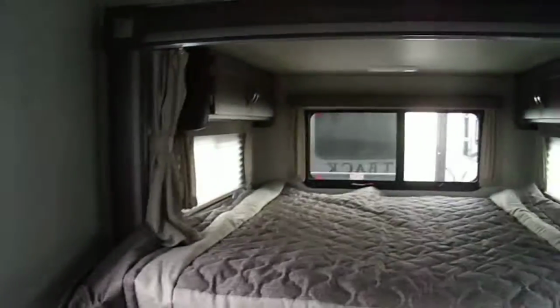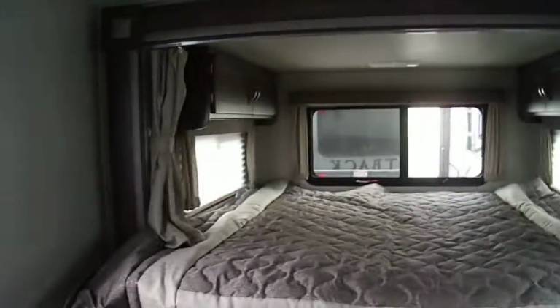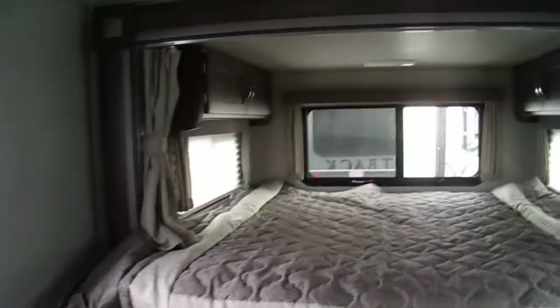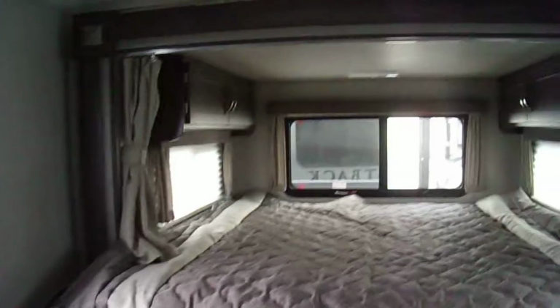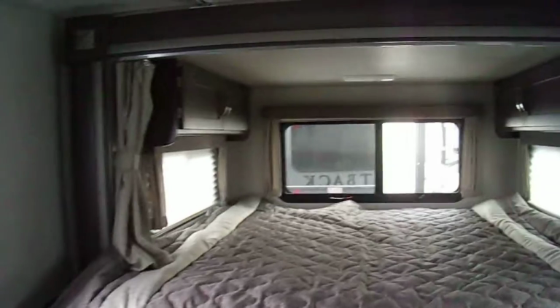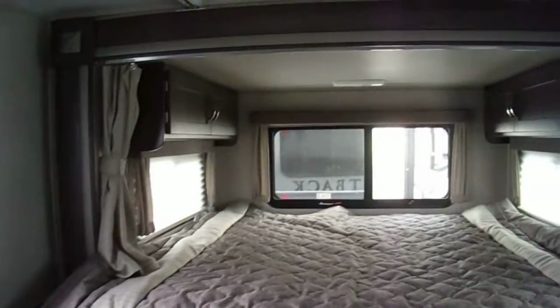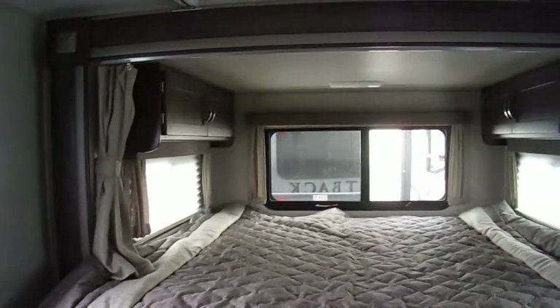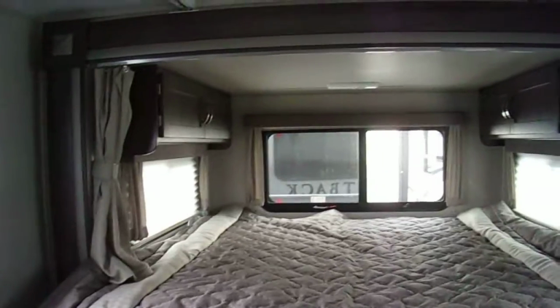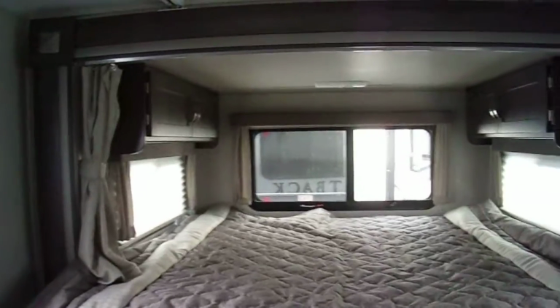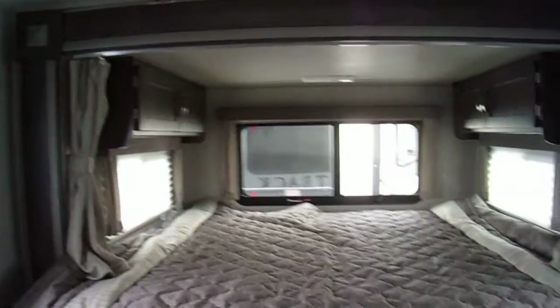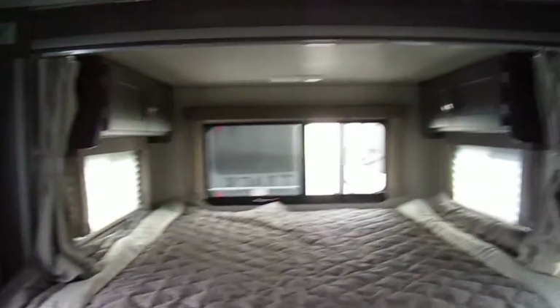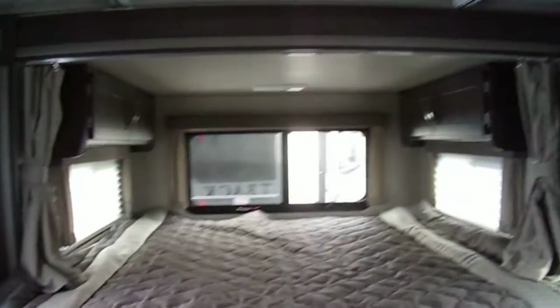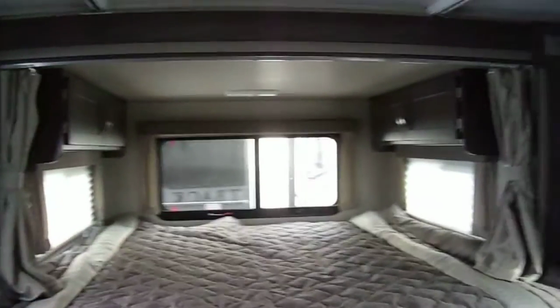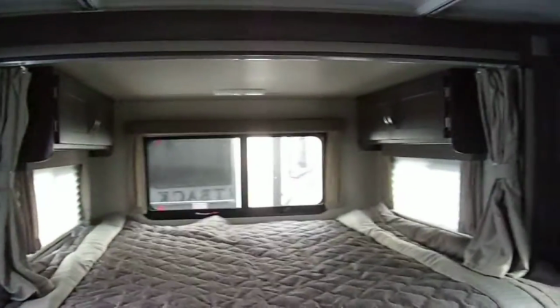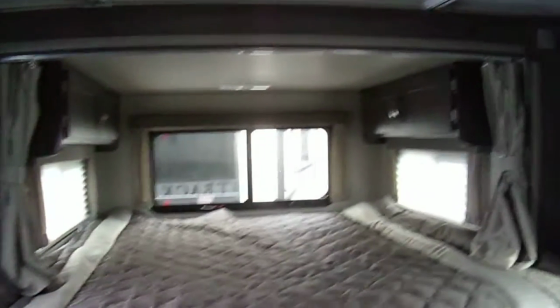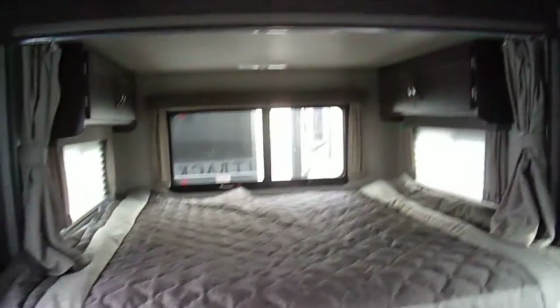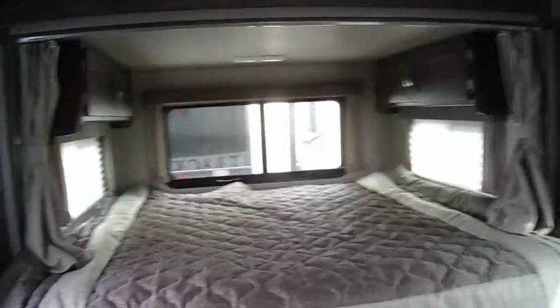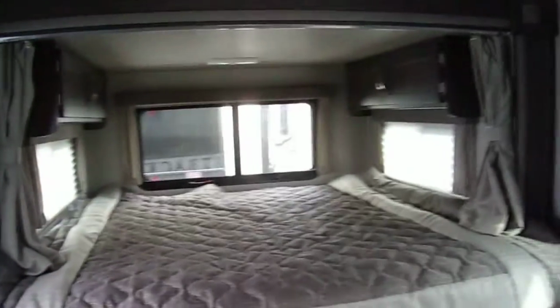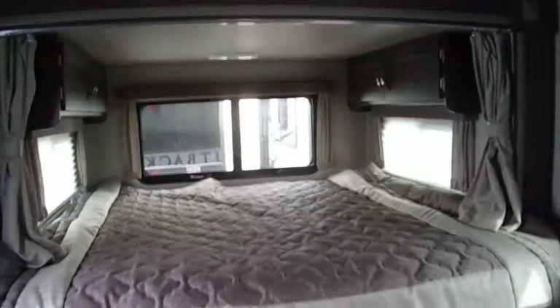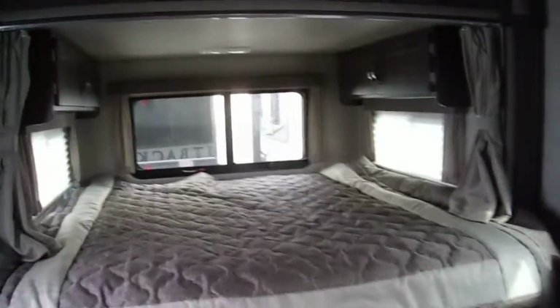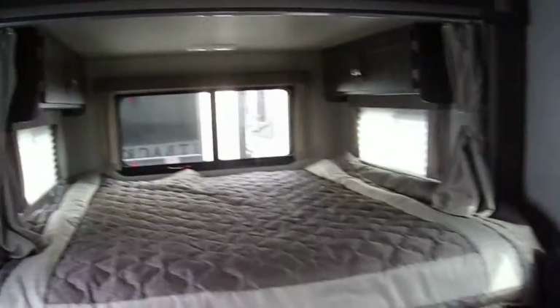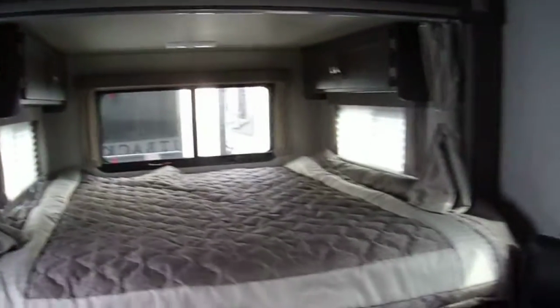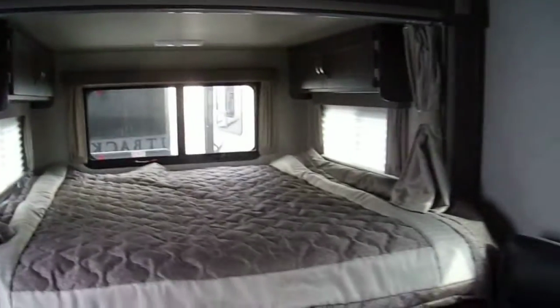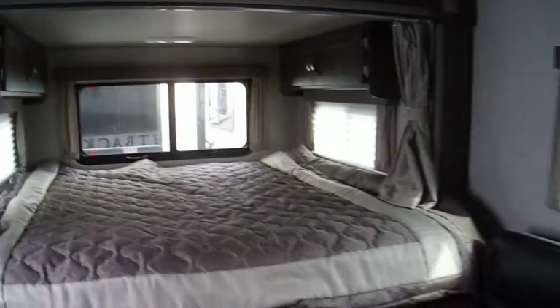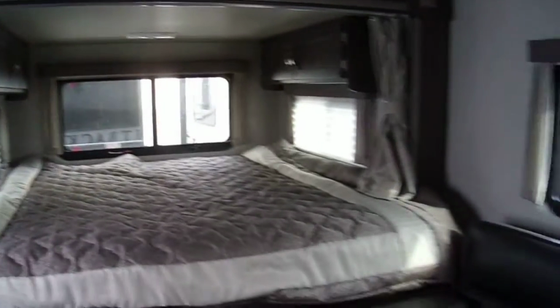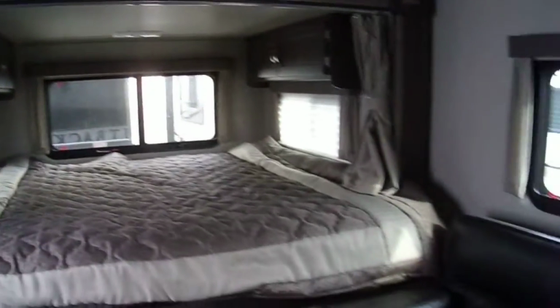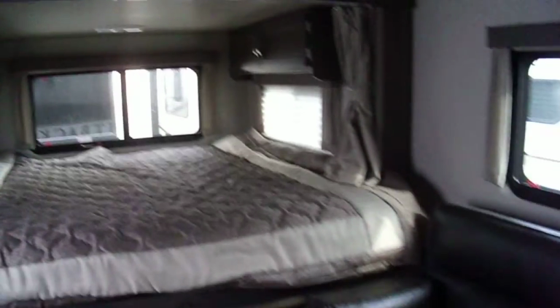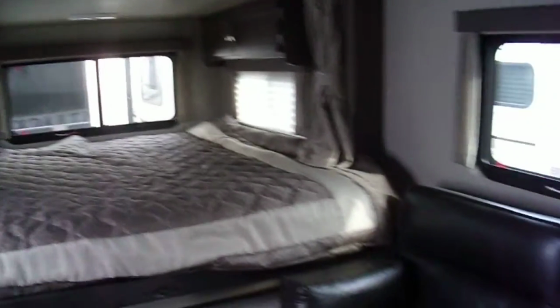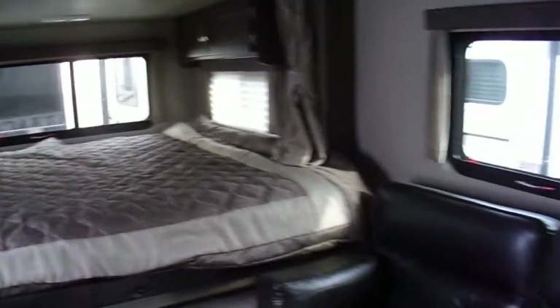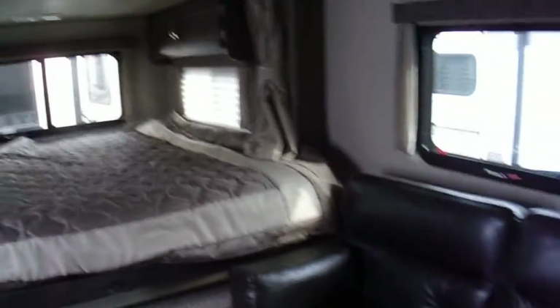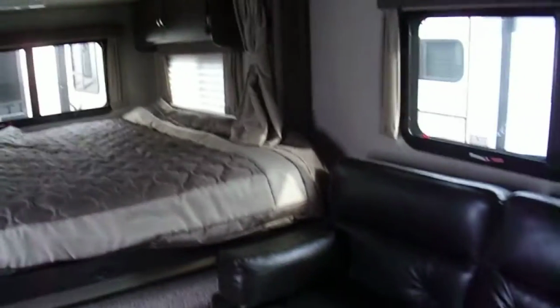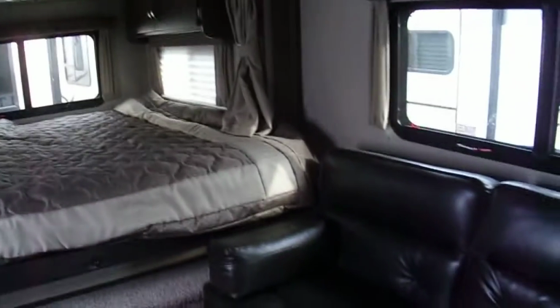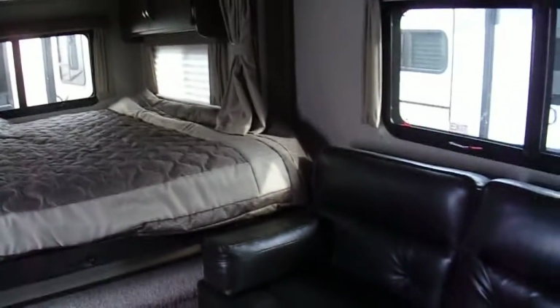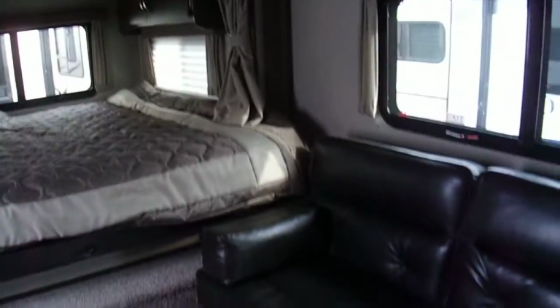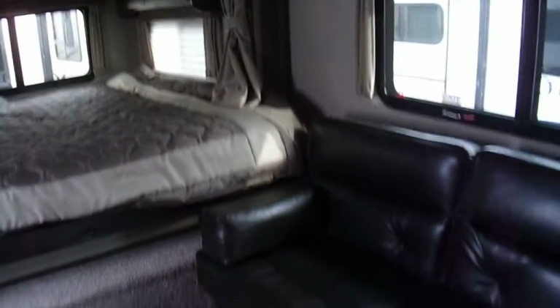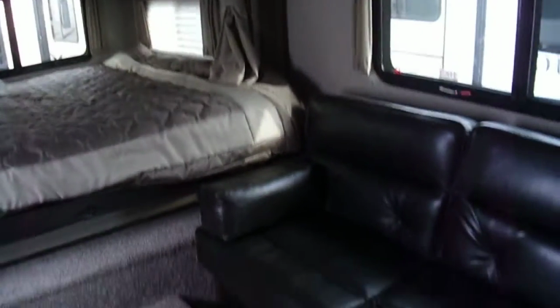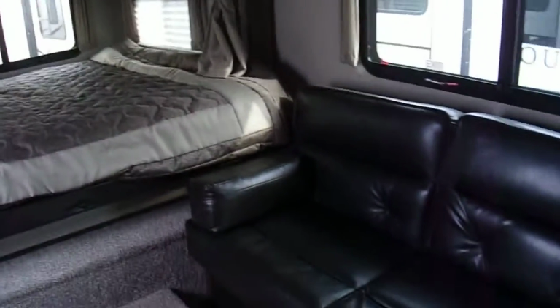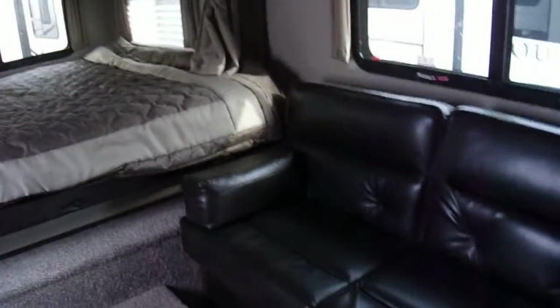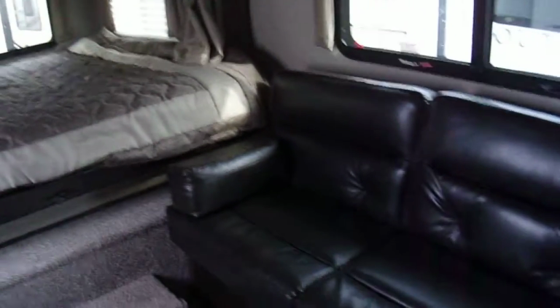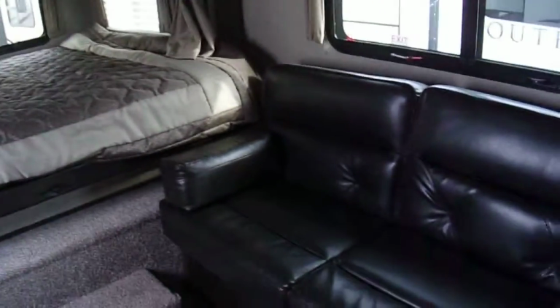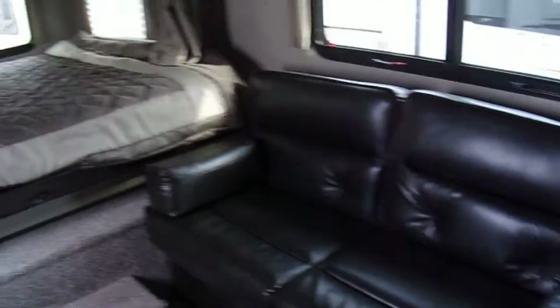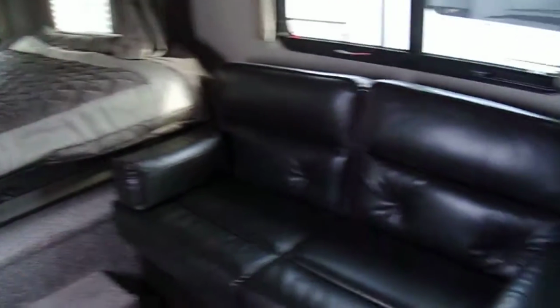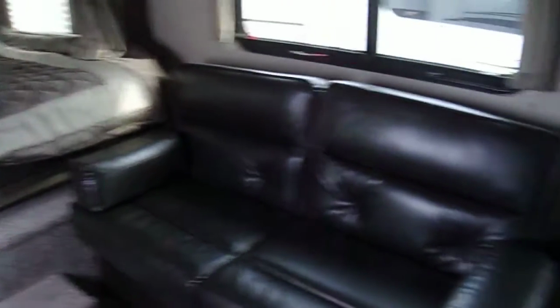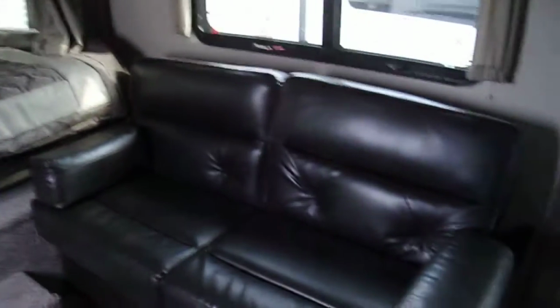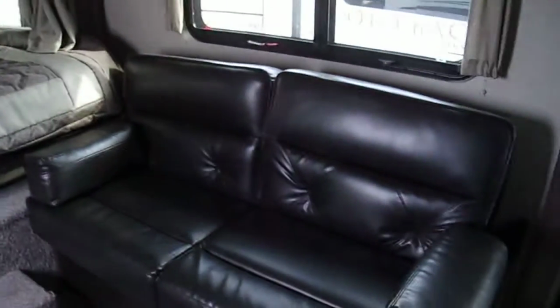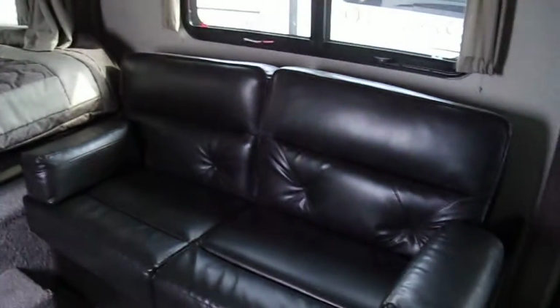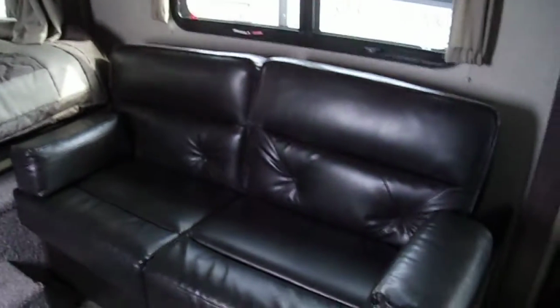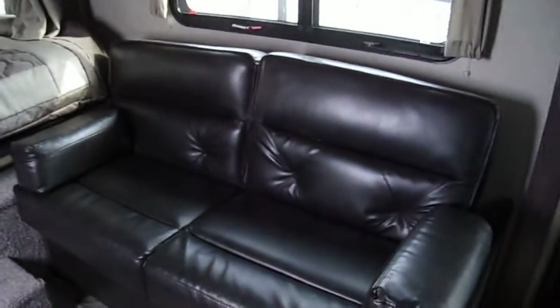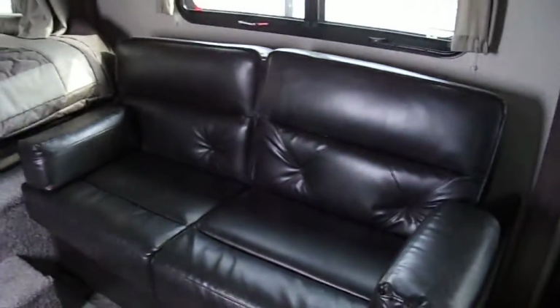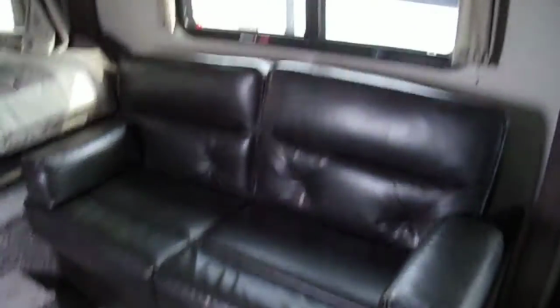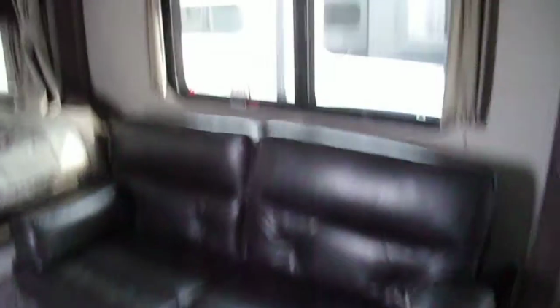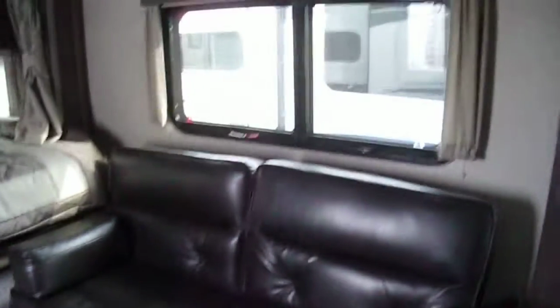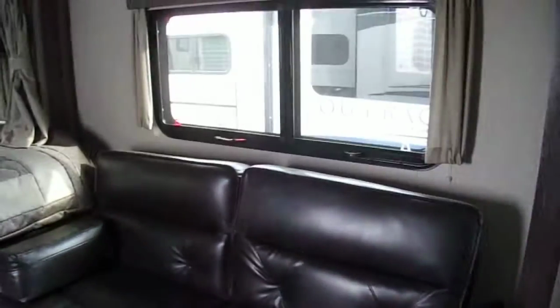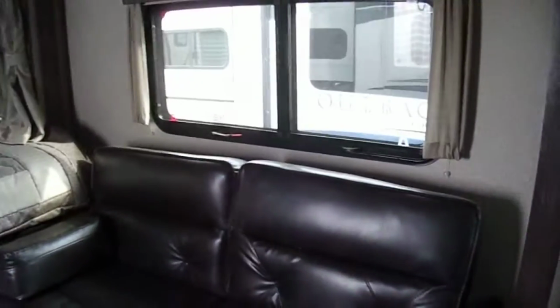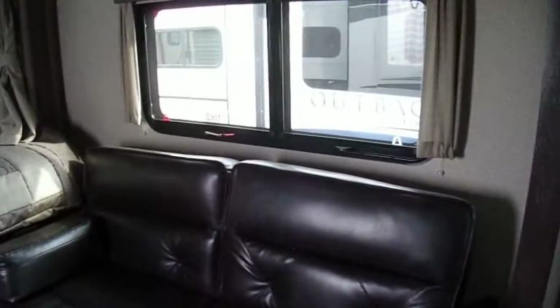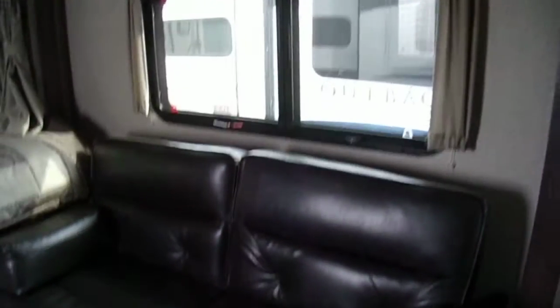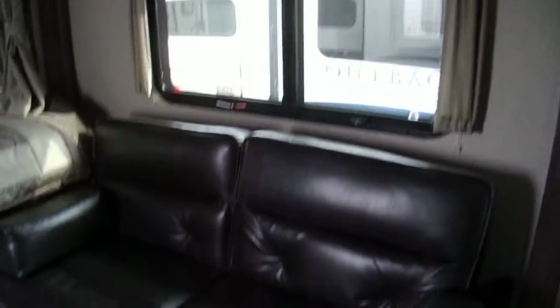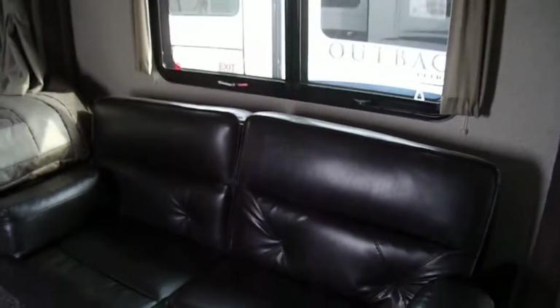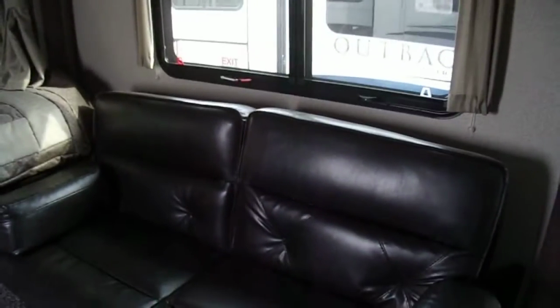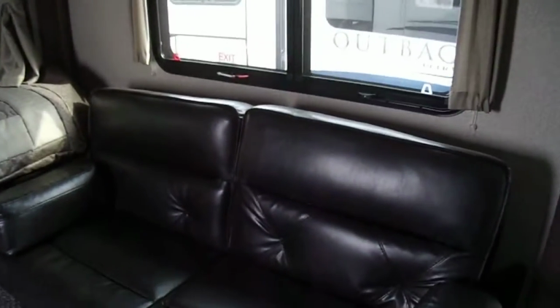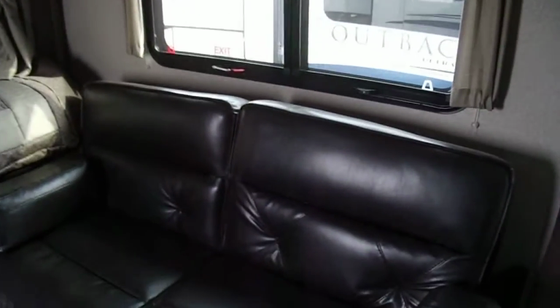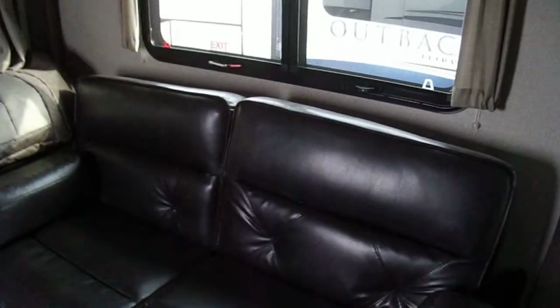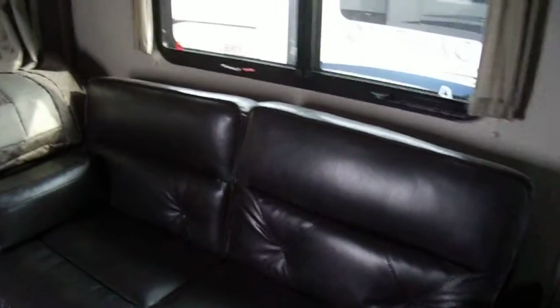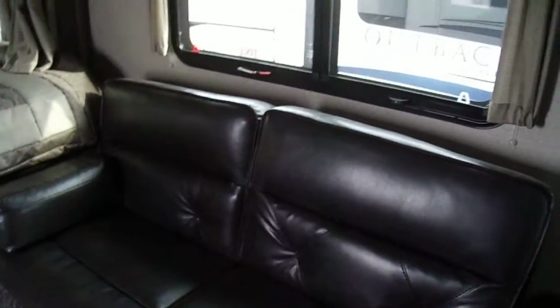There's a big king slide-out in the back. It's electric — just hit a button and it goes out. You've also got a jackknife sleeper sofa.